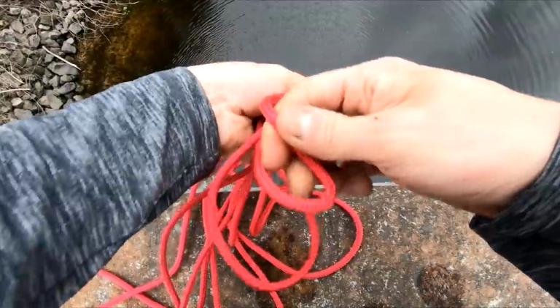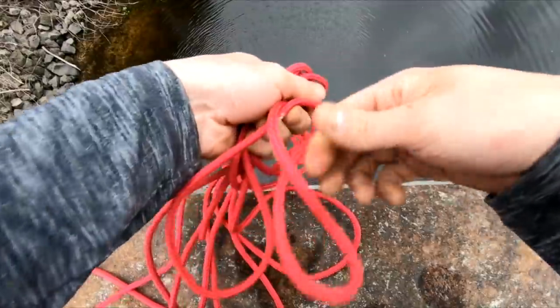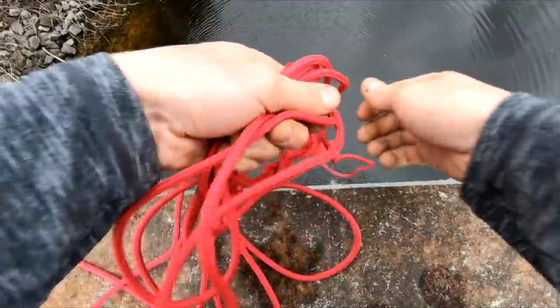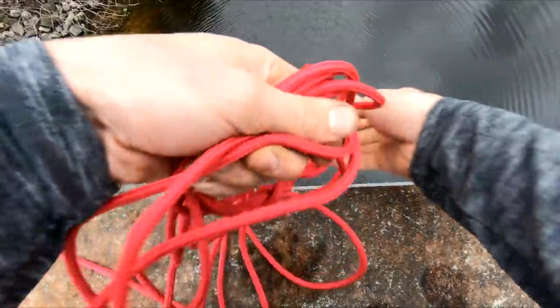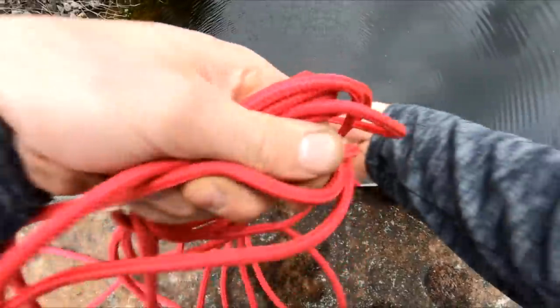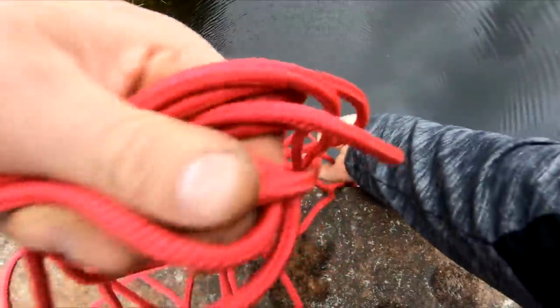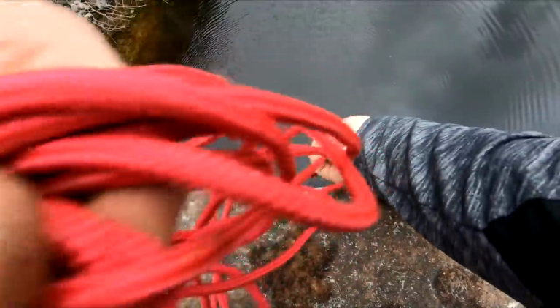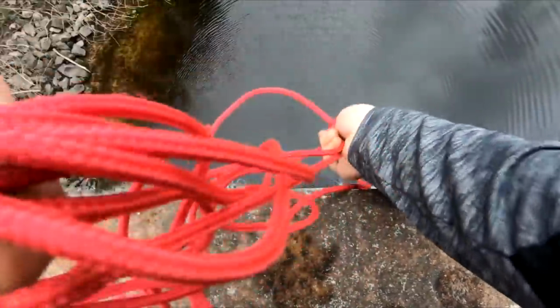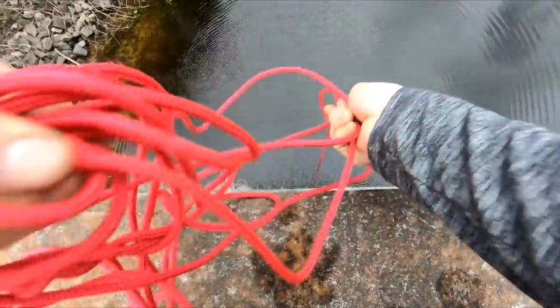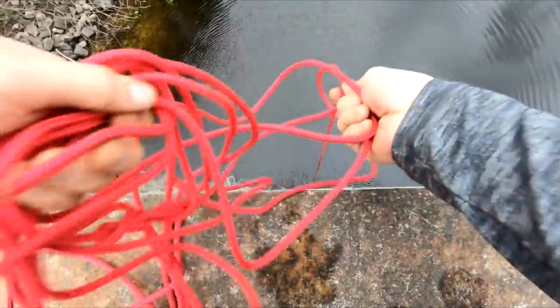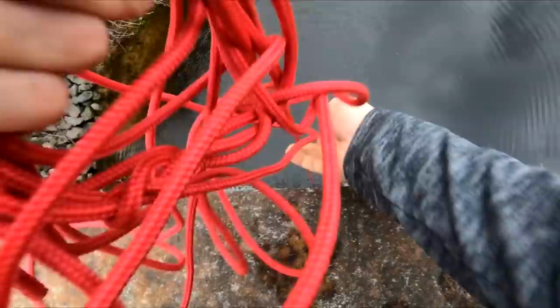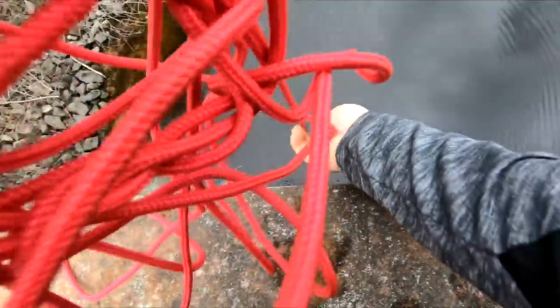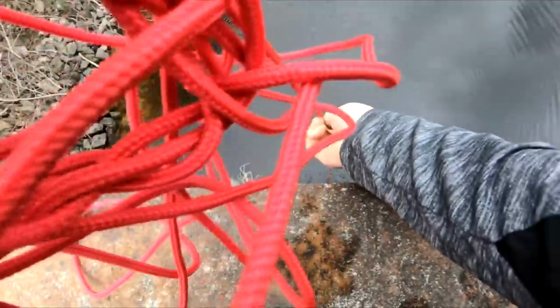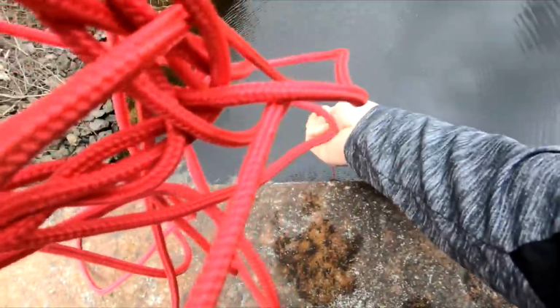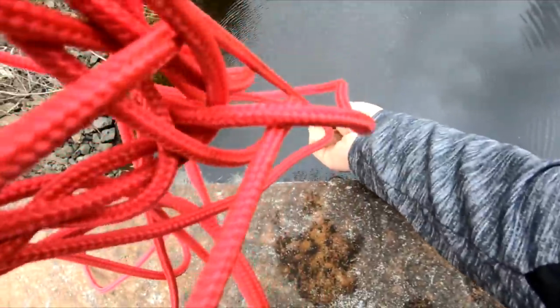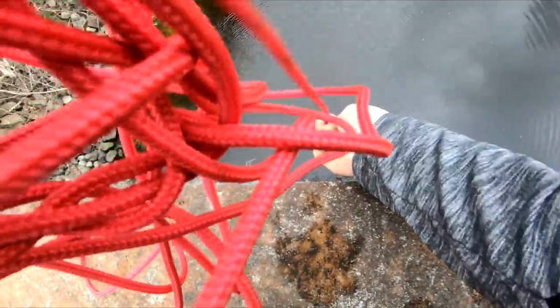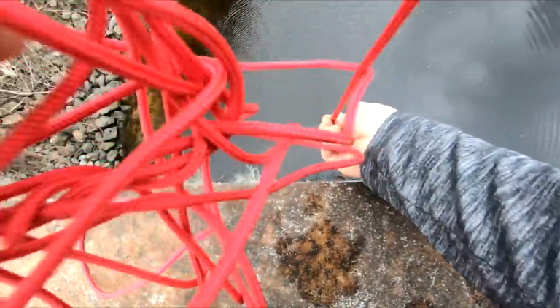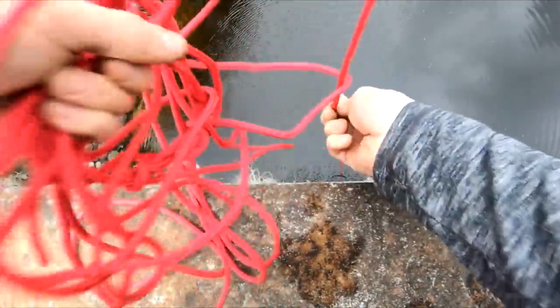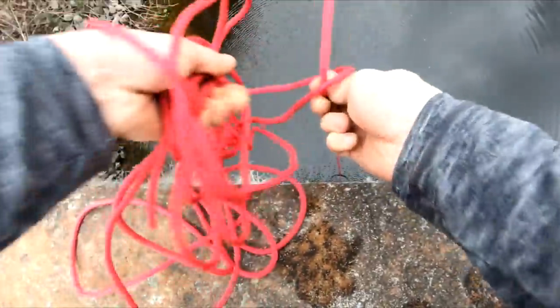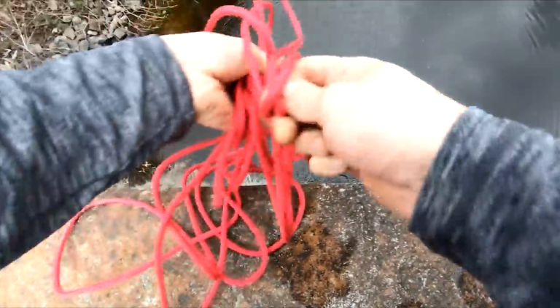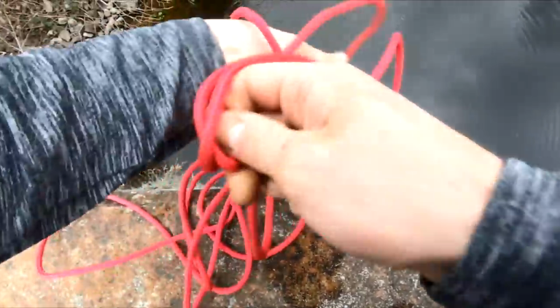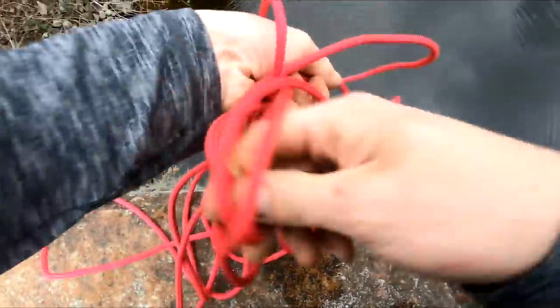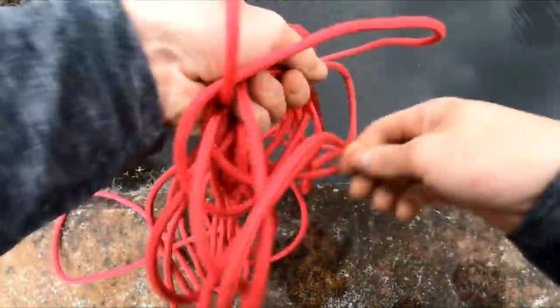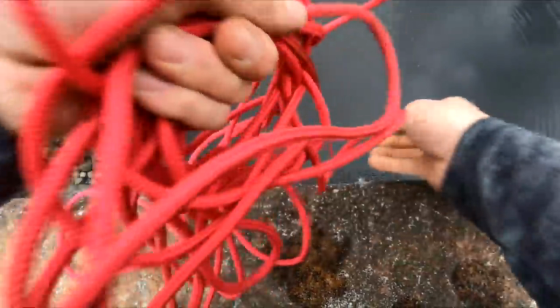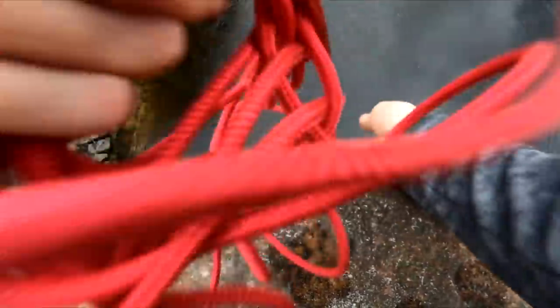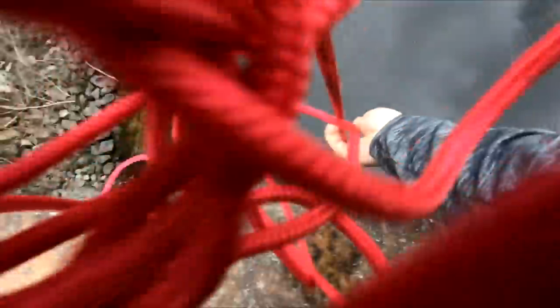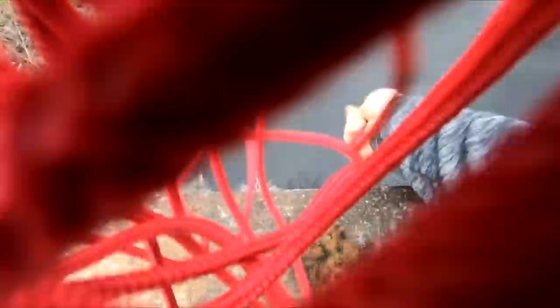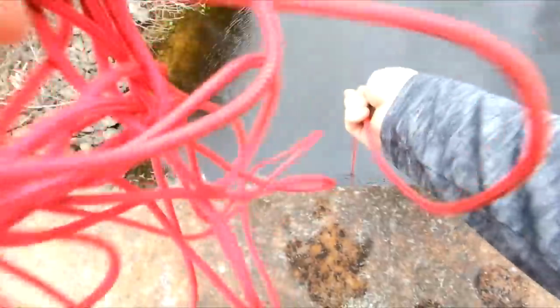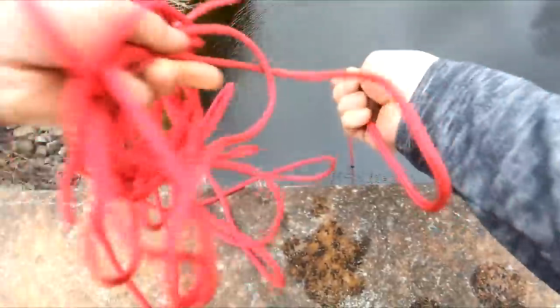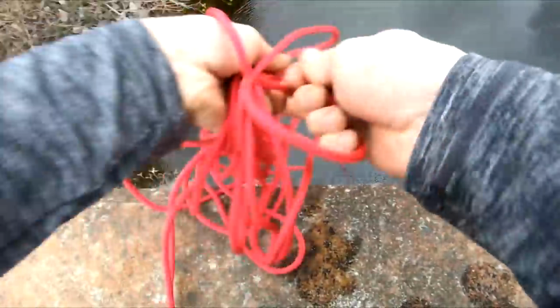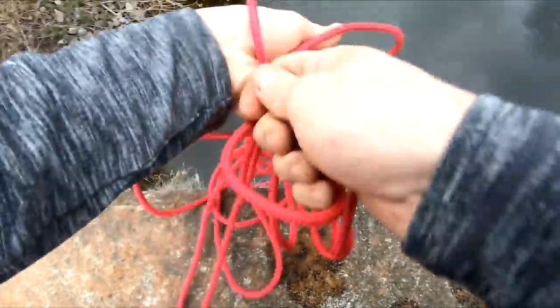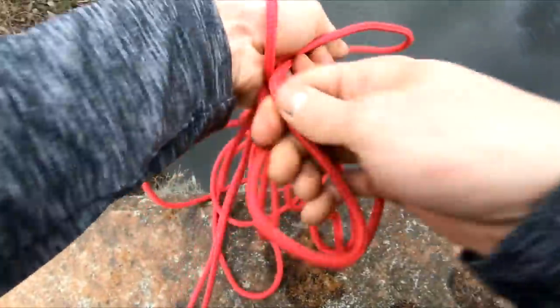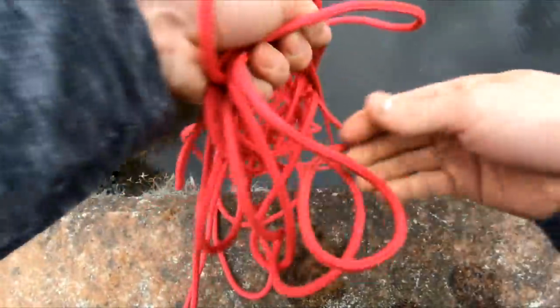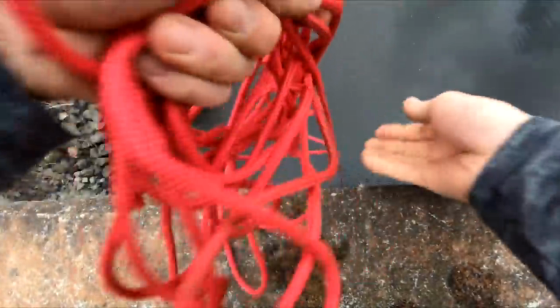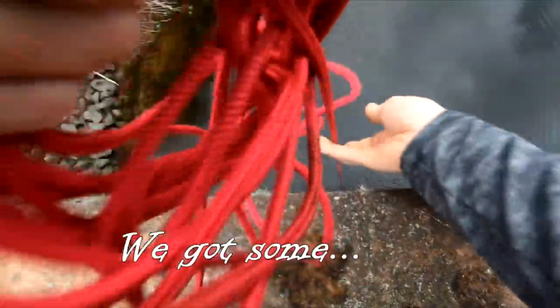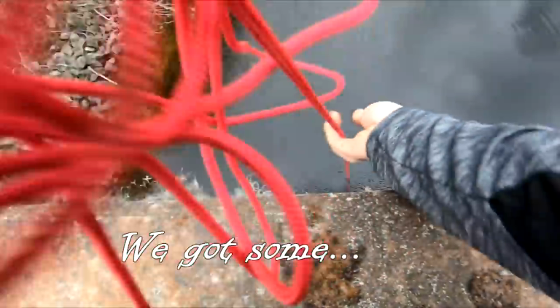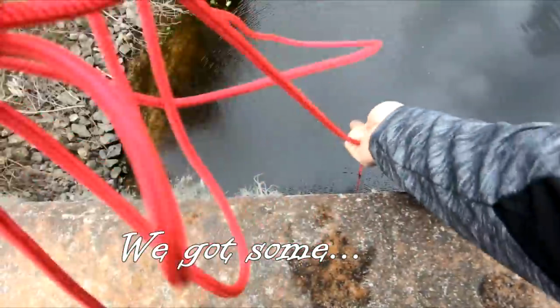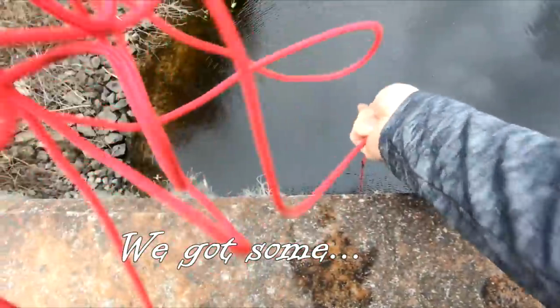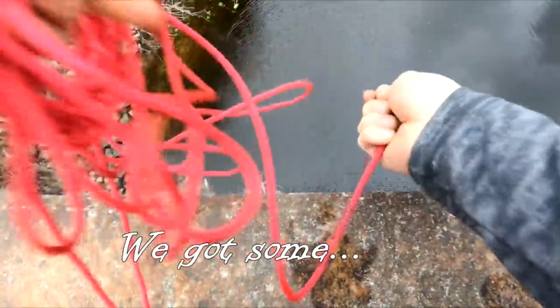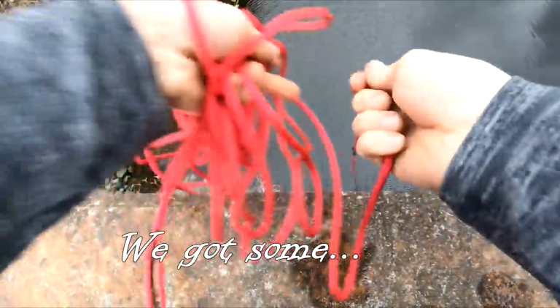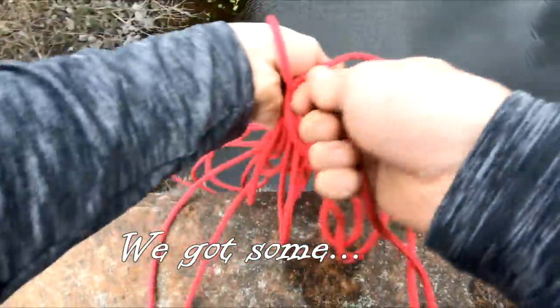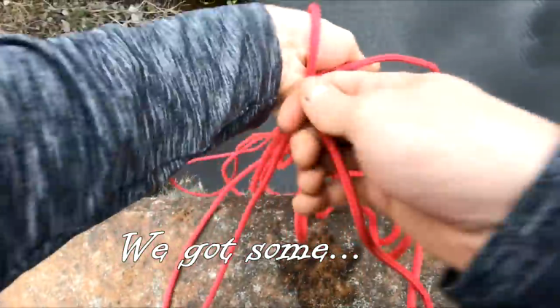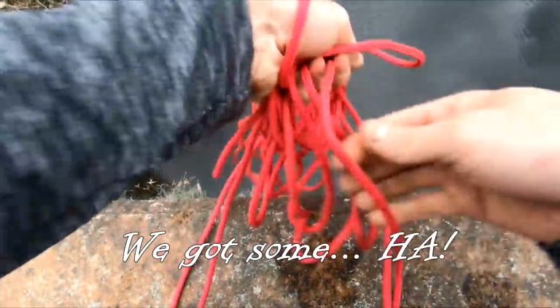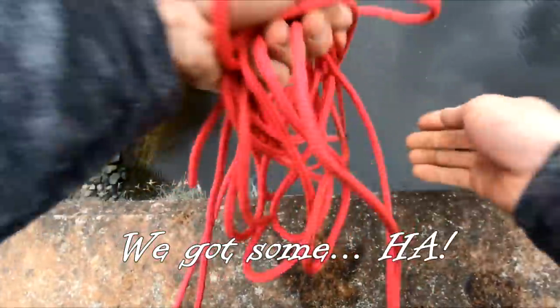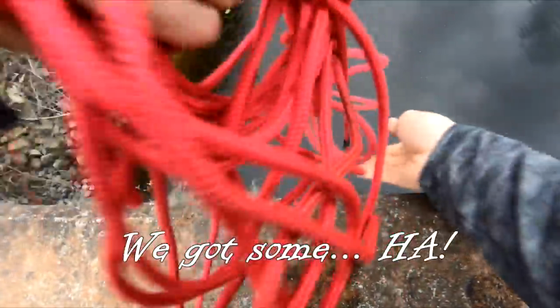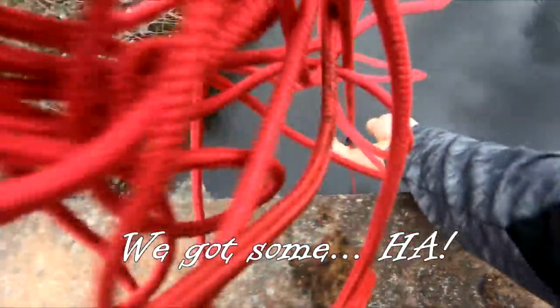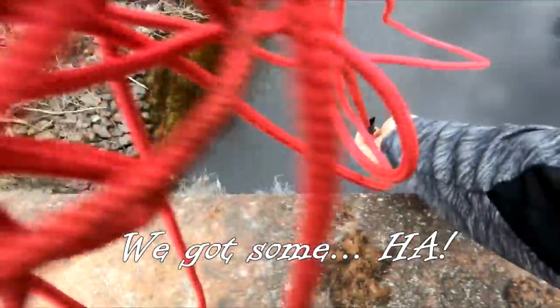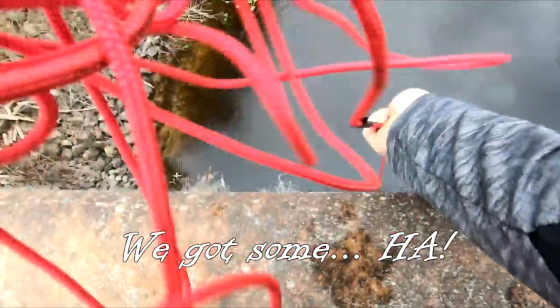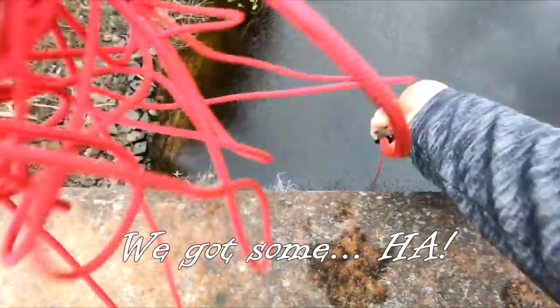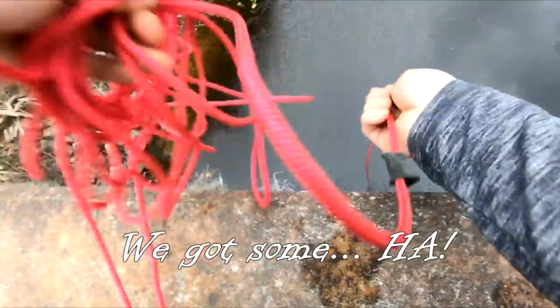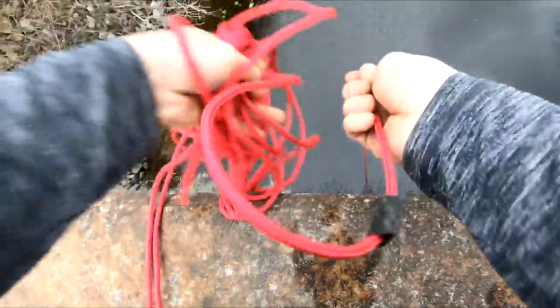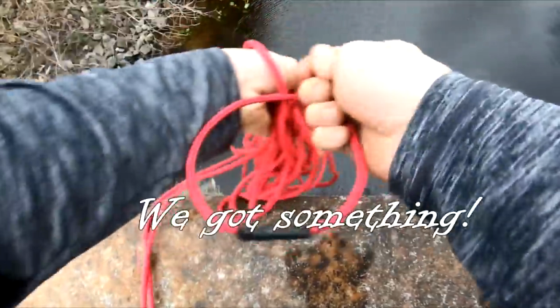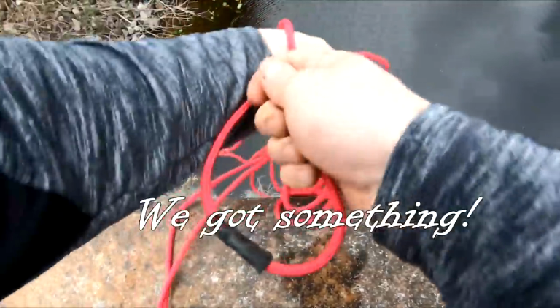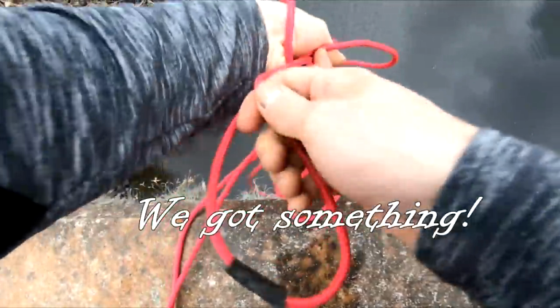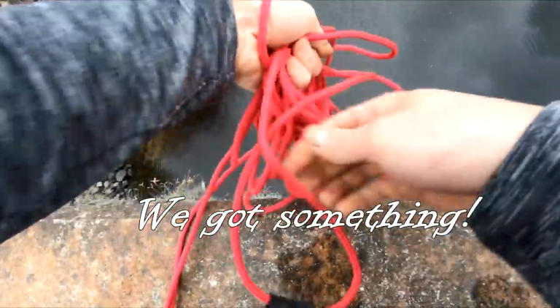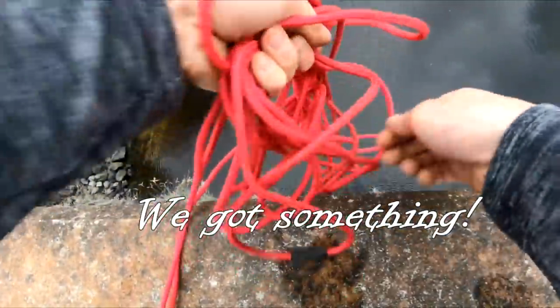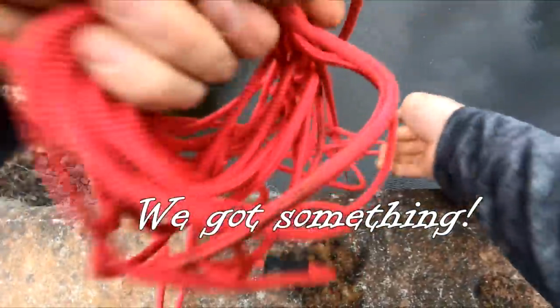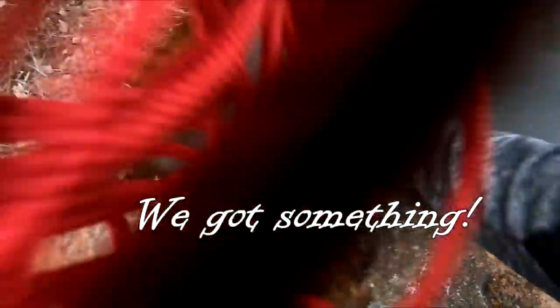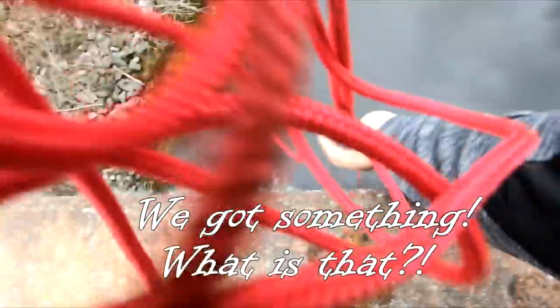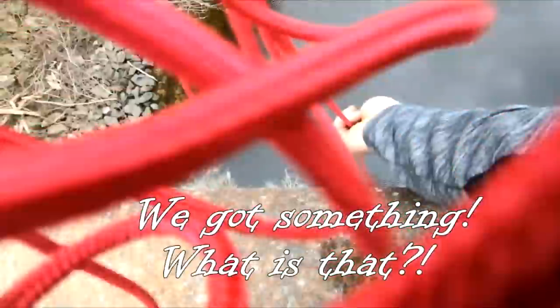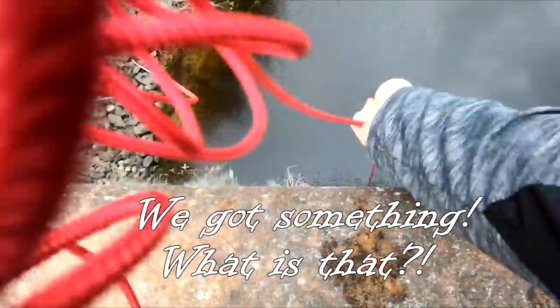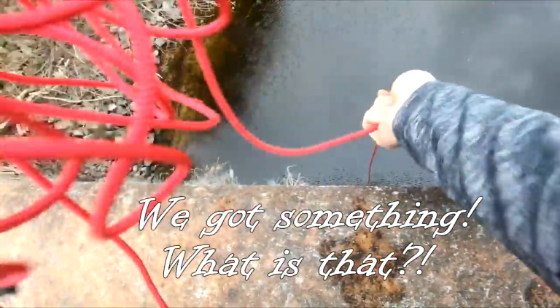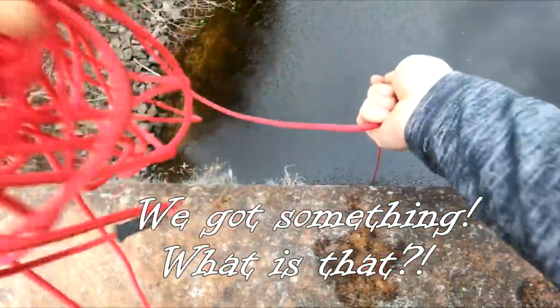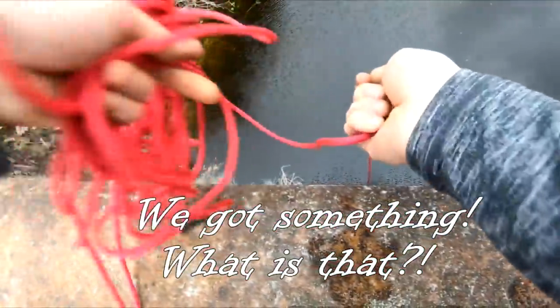Feels a little heavier. Hey! We got some. We got some. What is that?